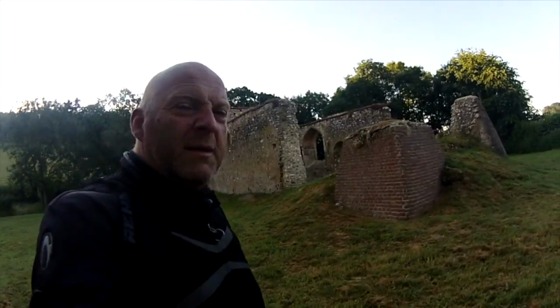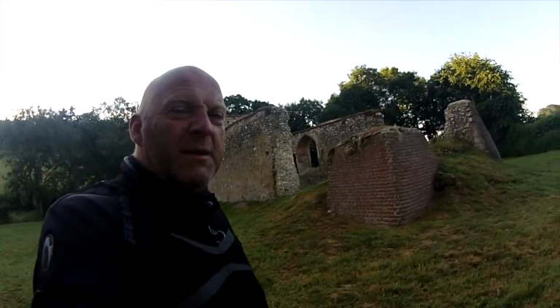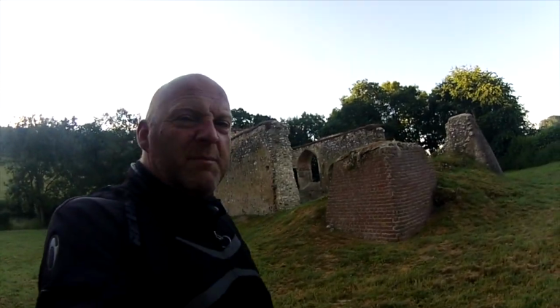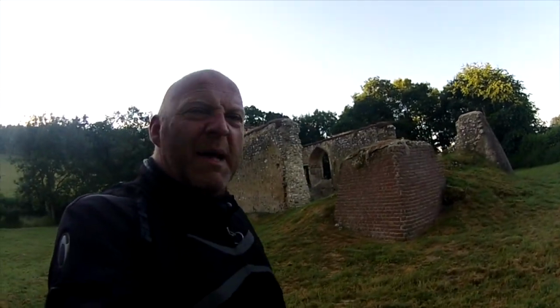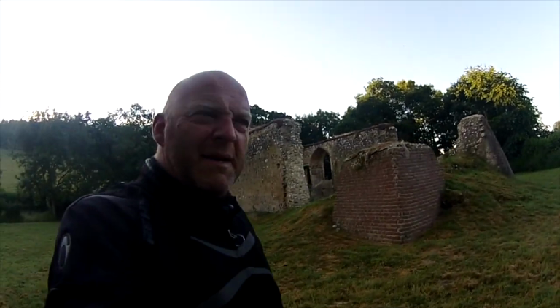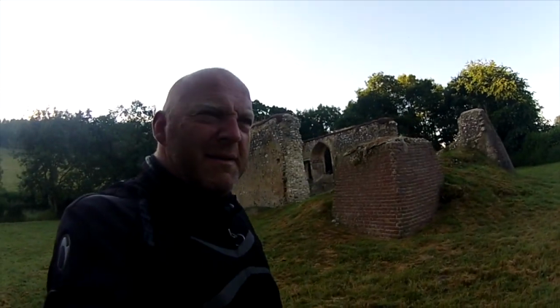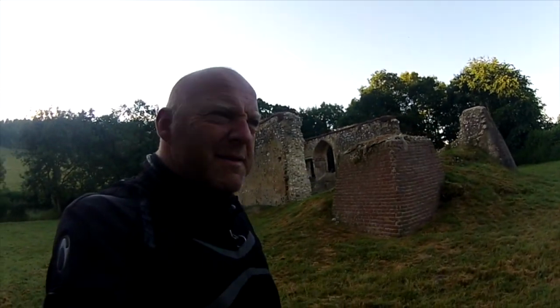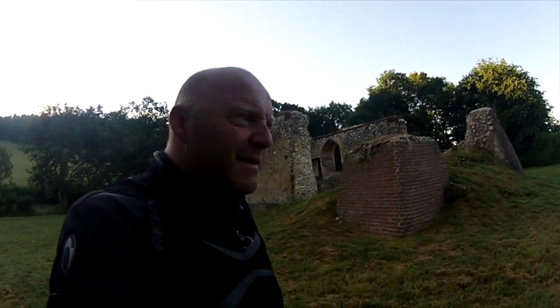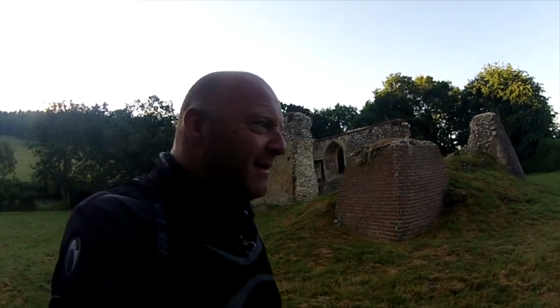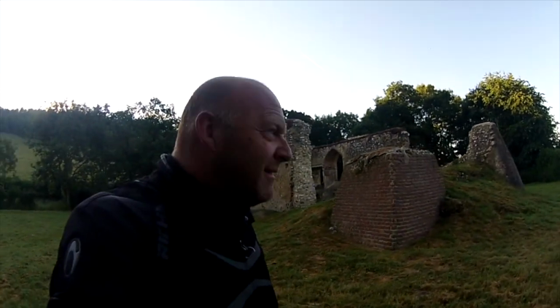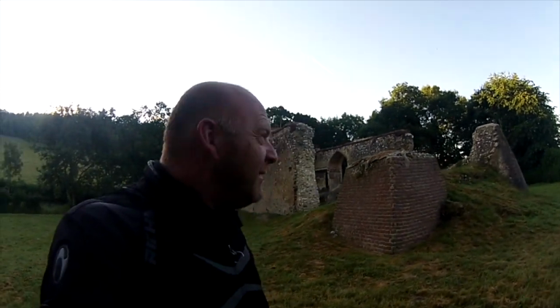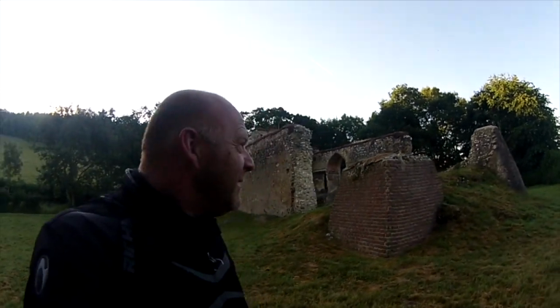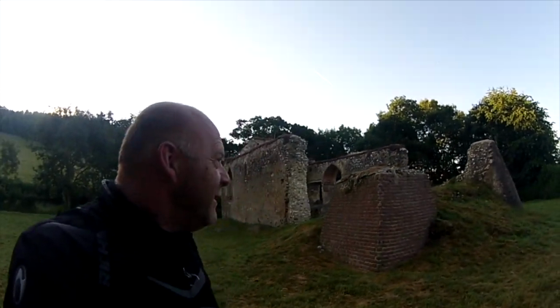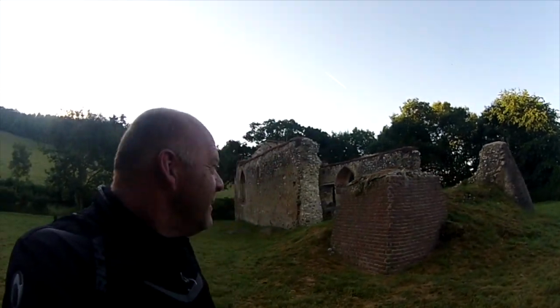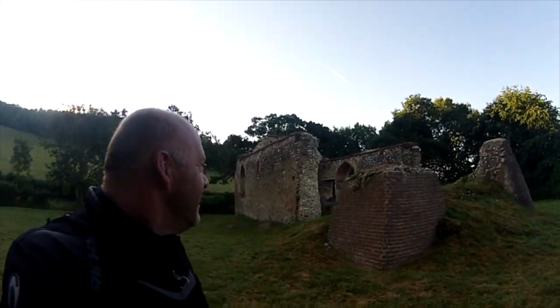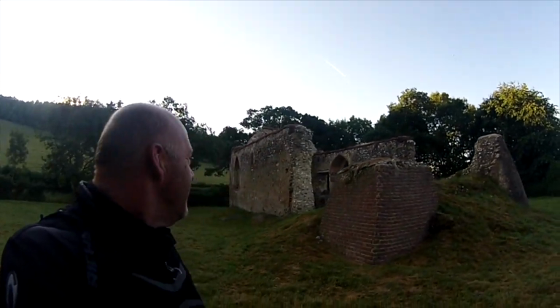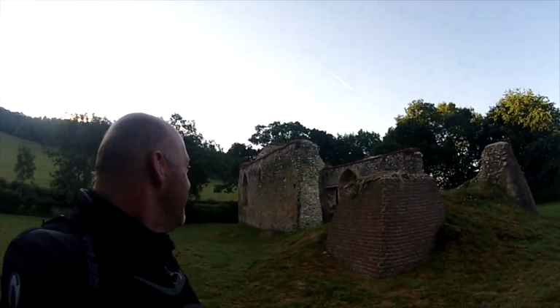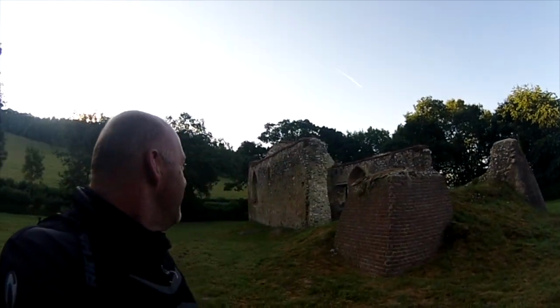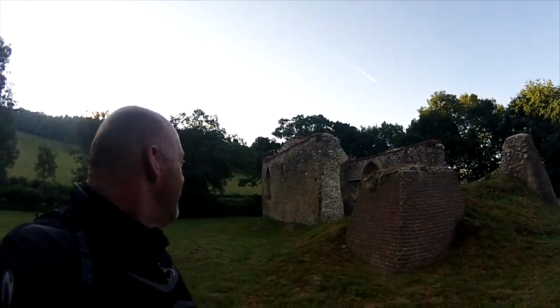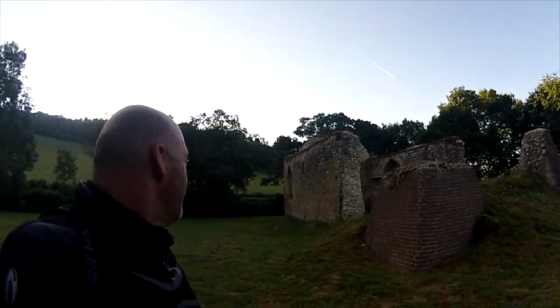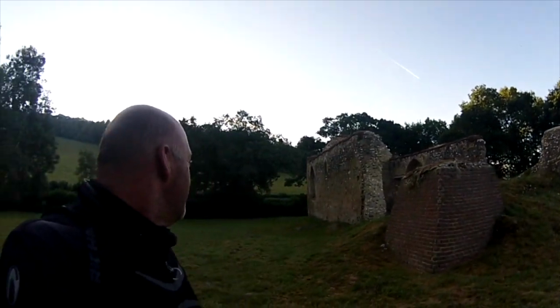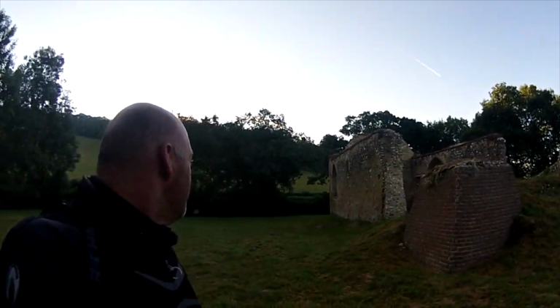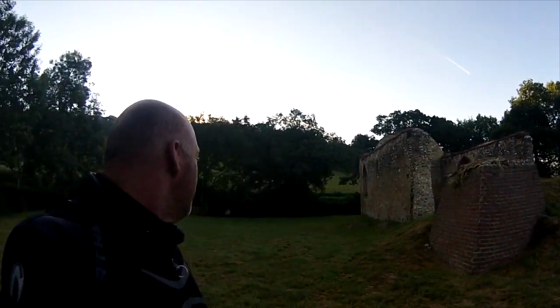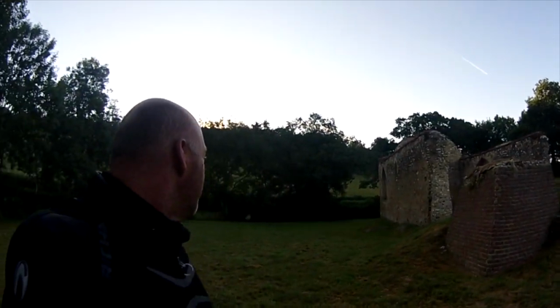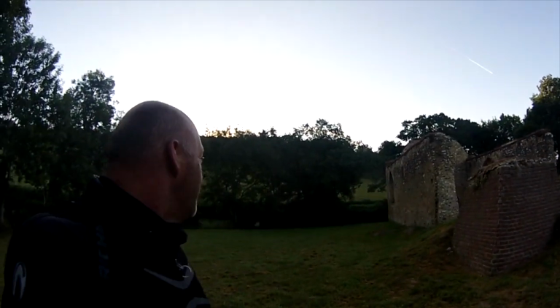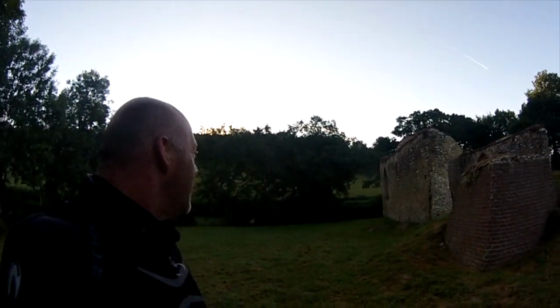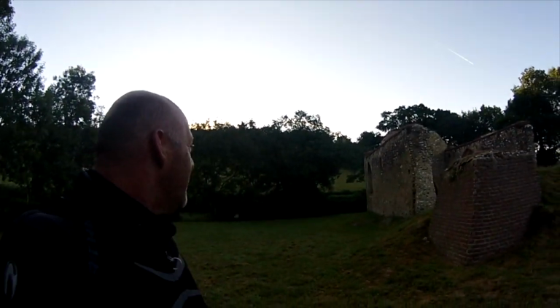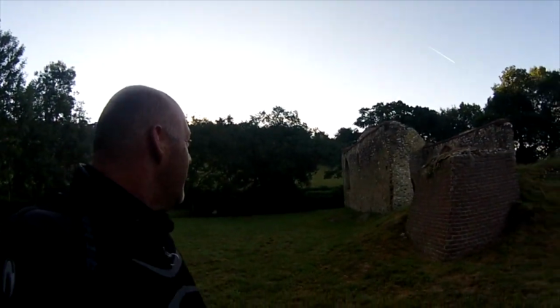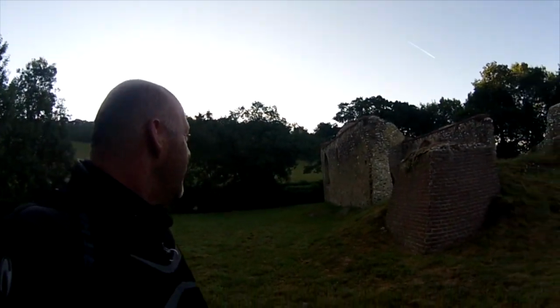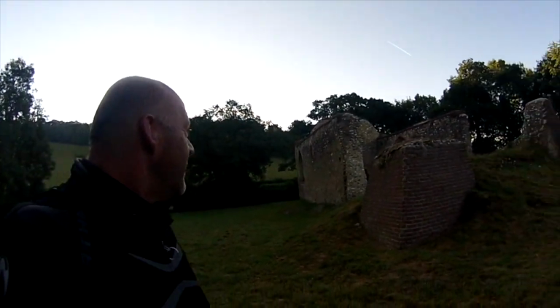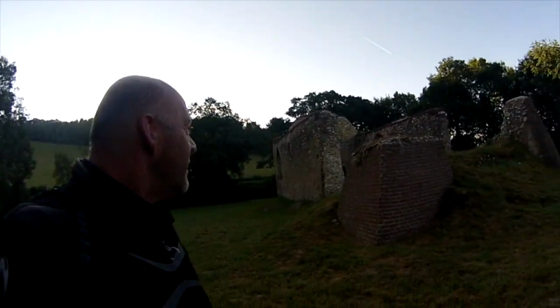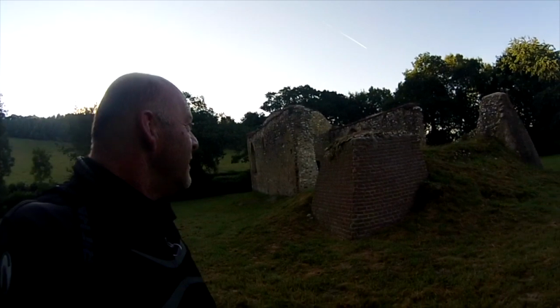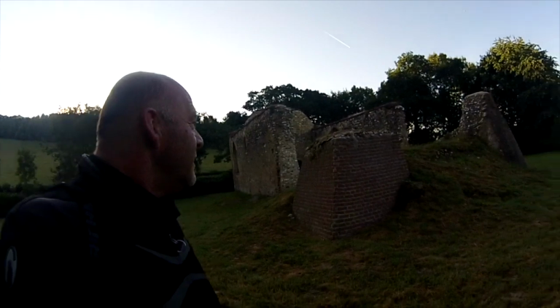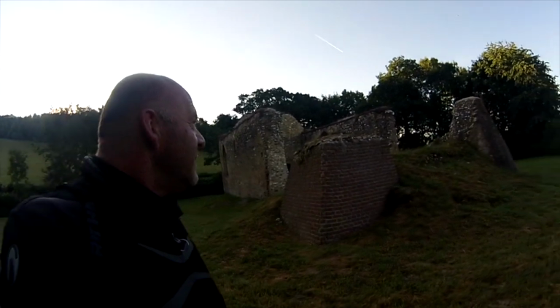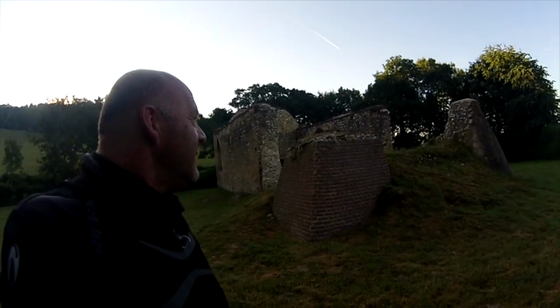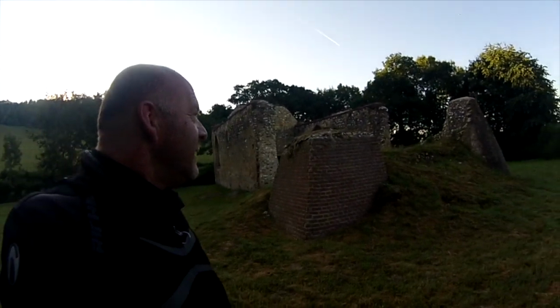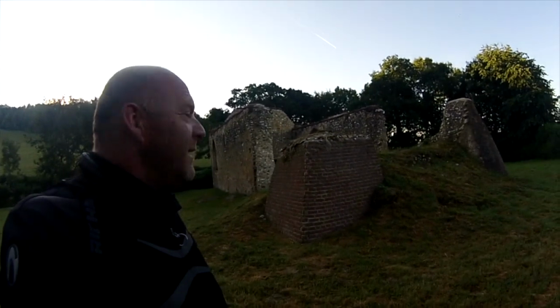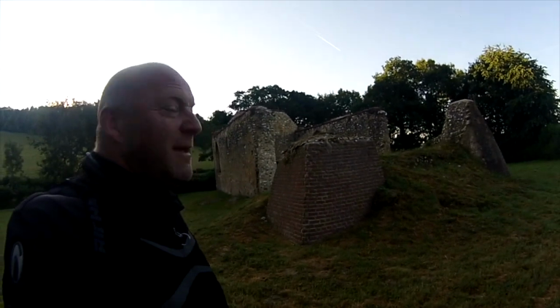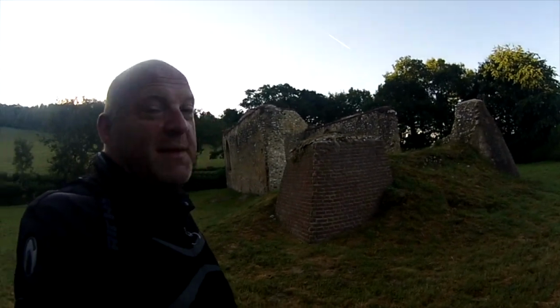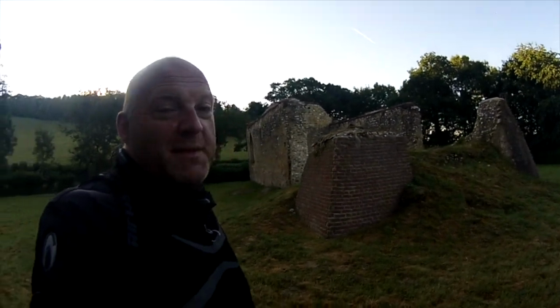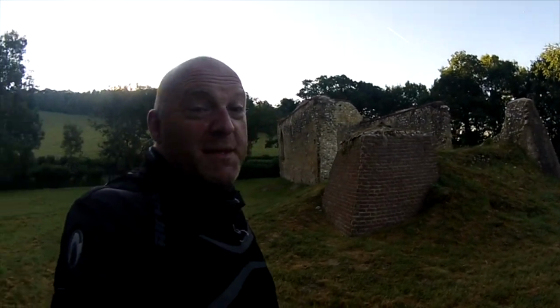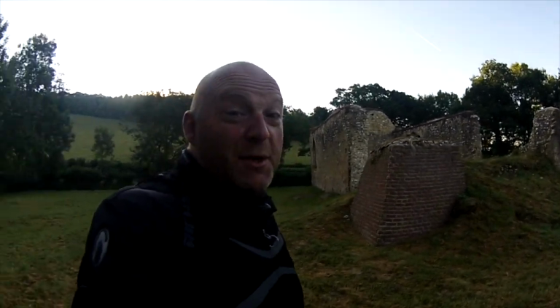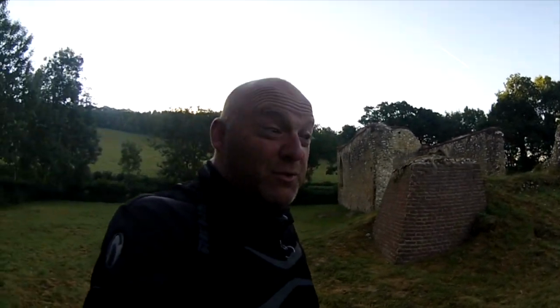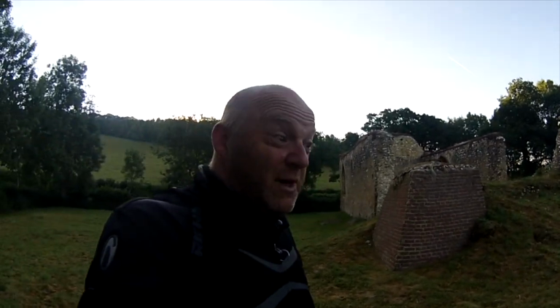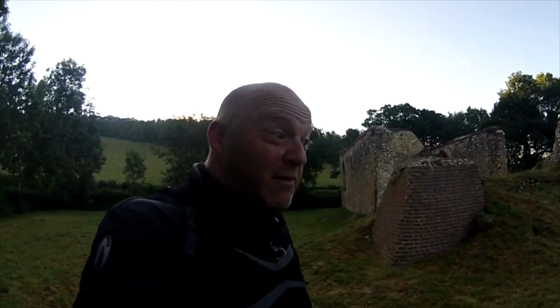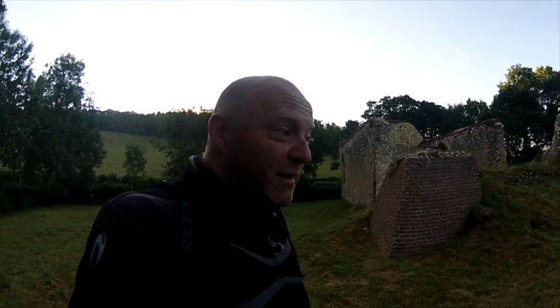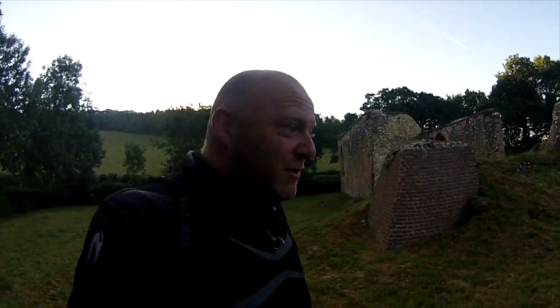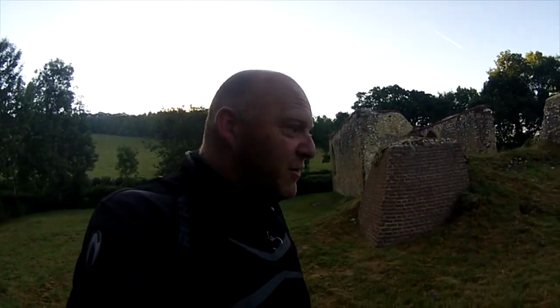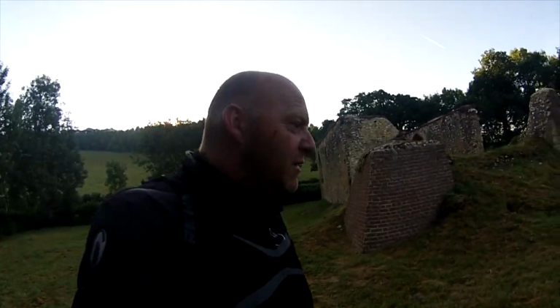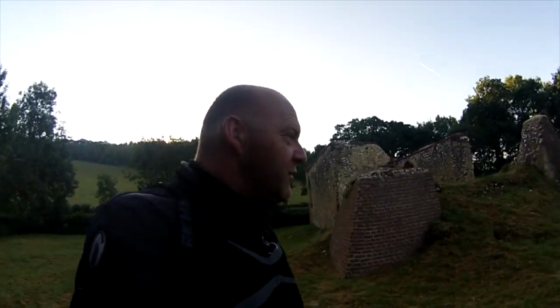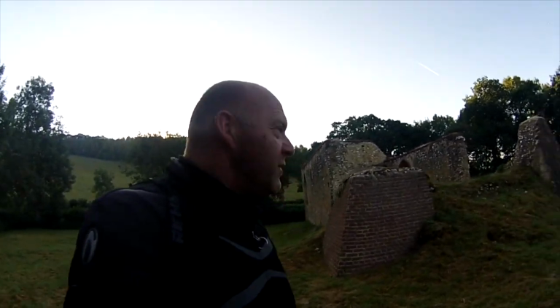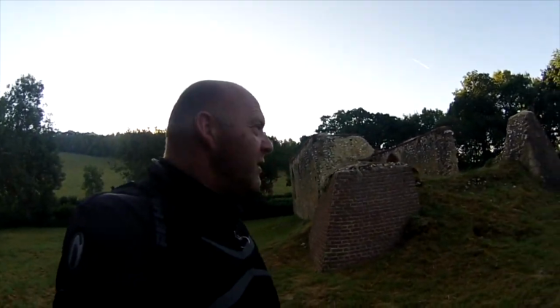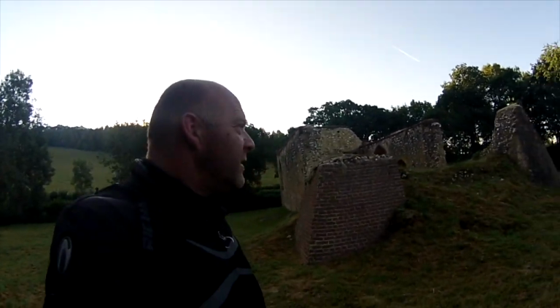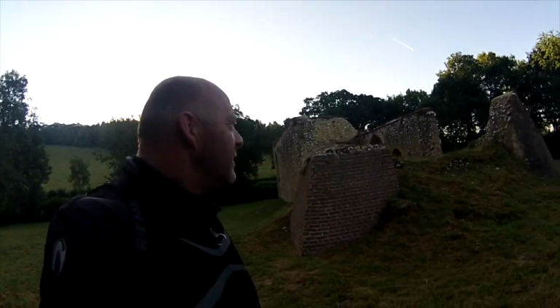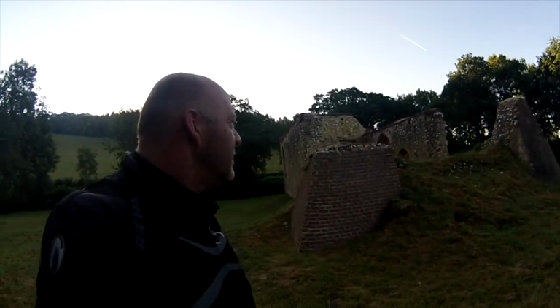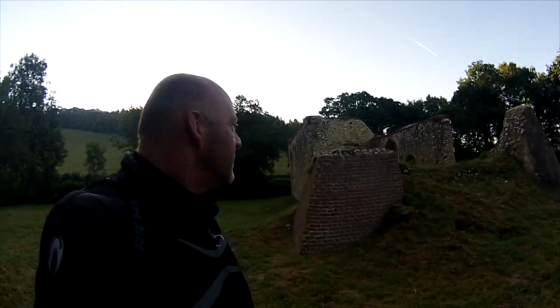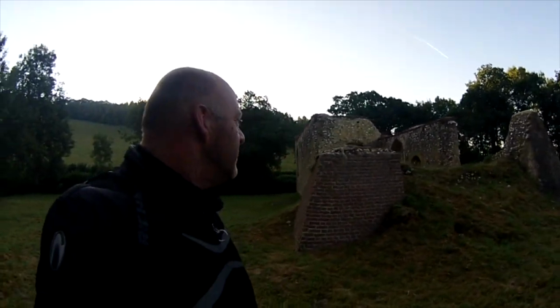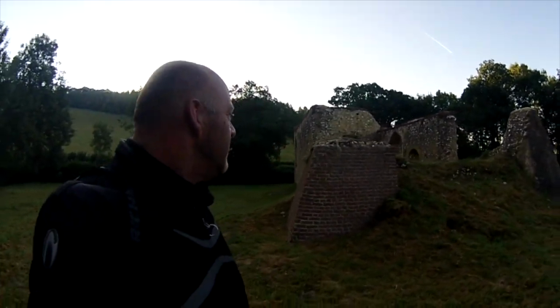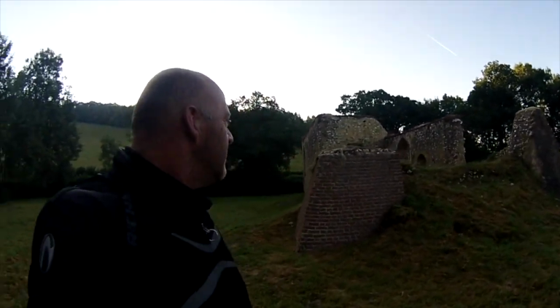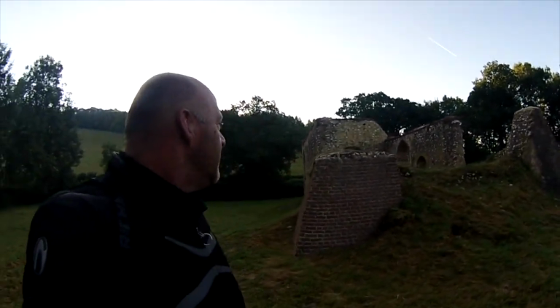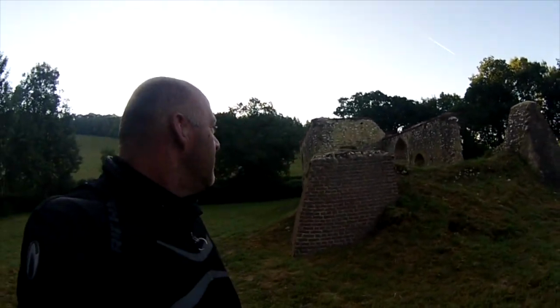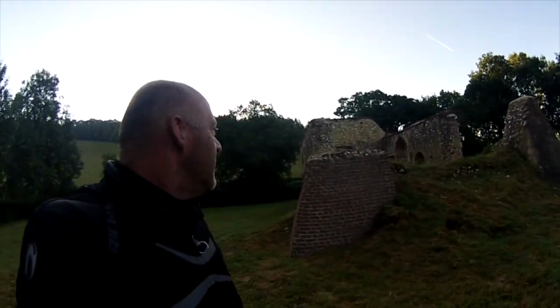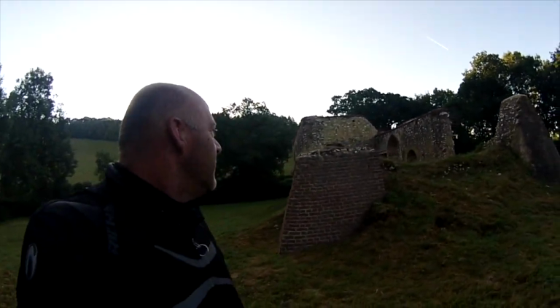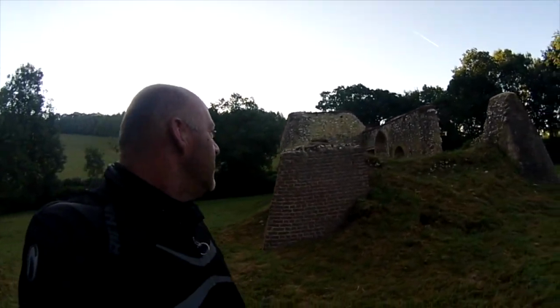Mad, isn't it? Right in the middle of nowhere here. This is a whole derelict church. Unbelievable.